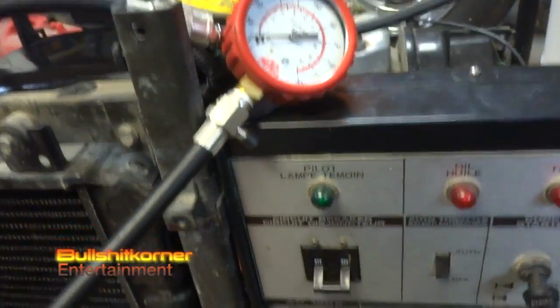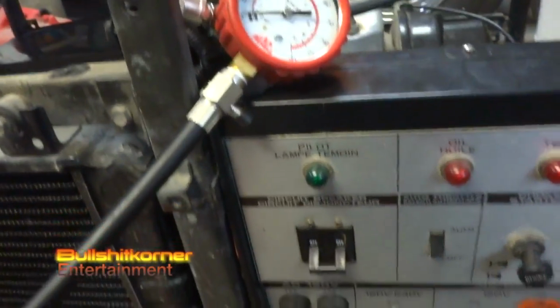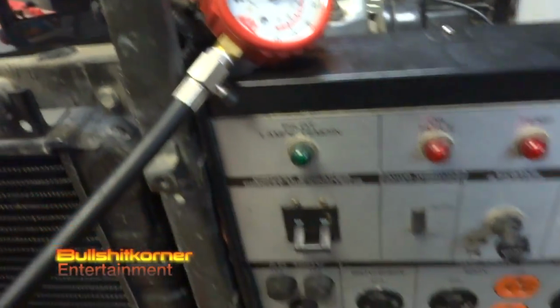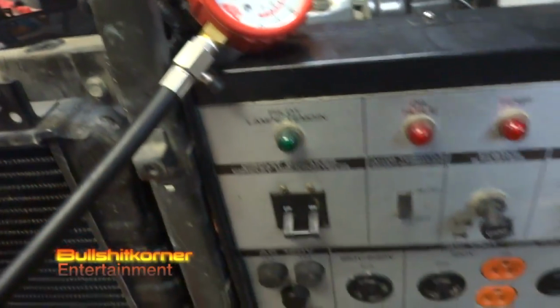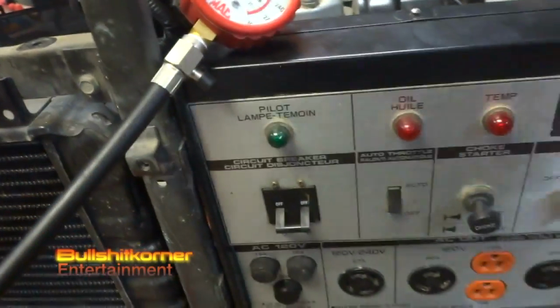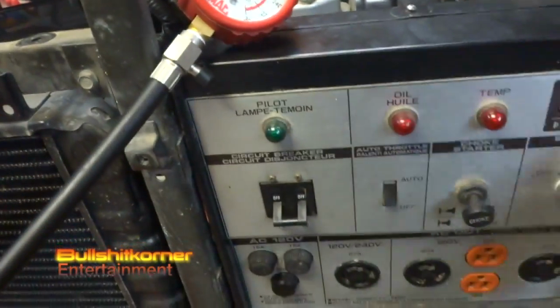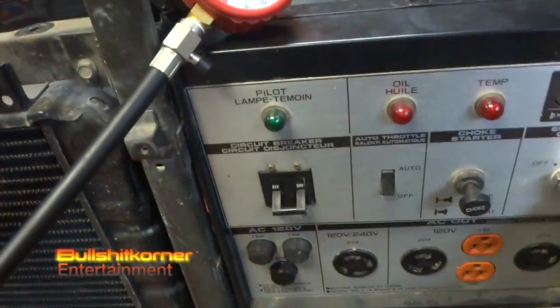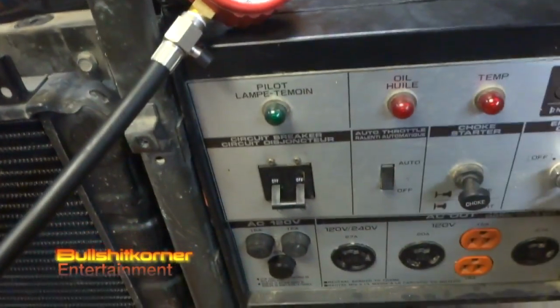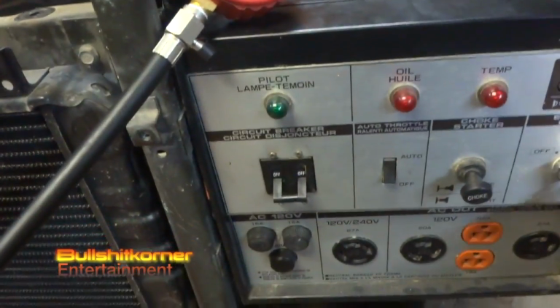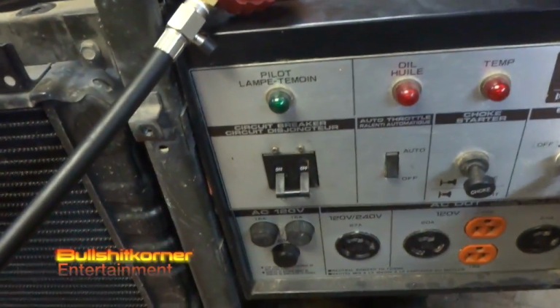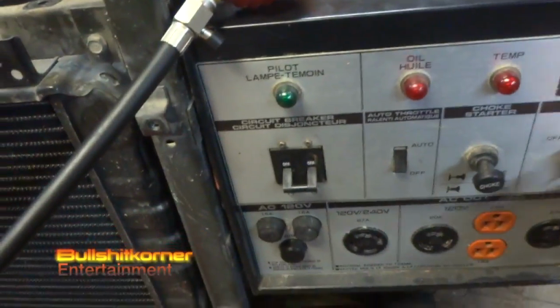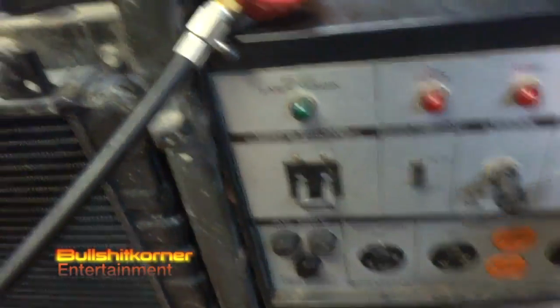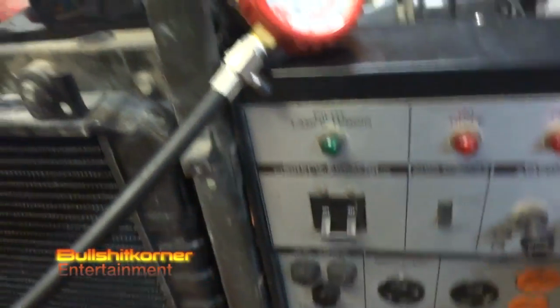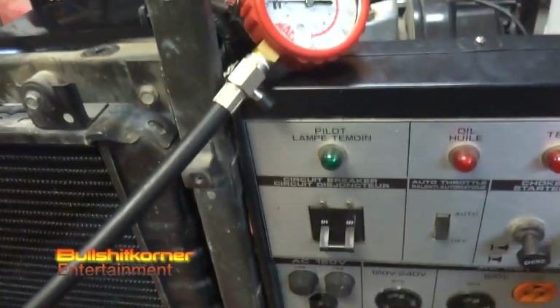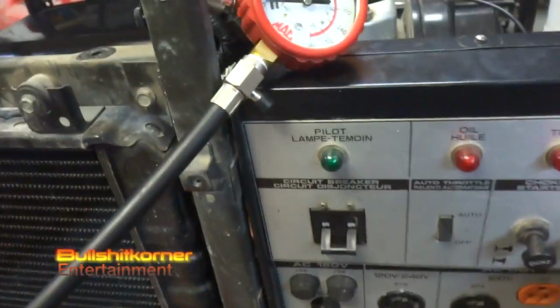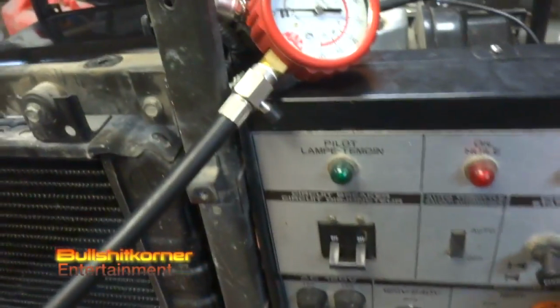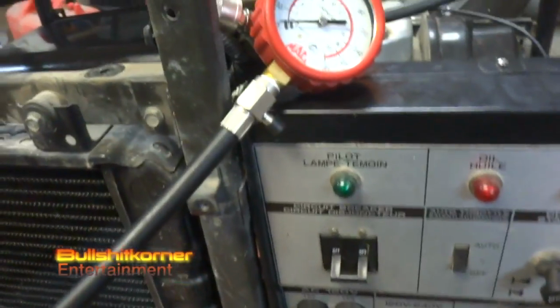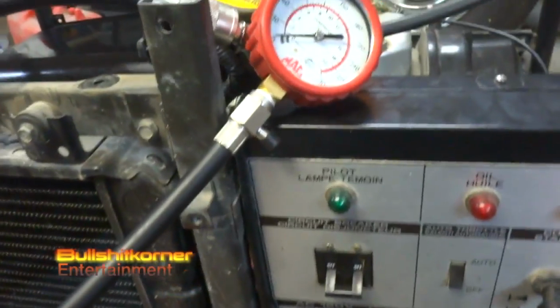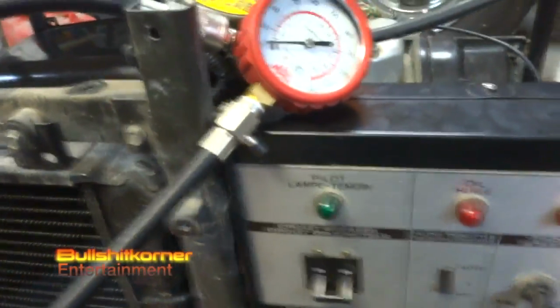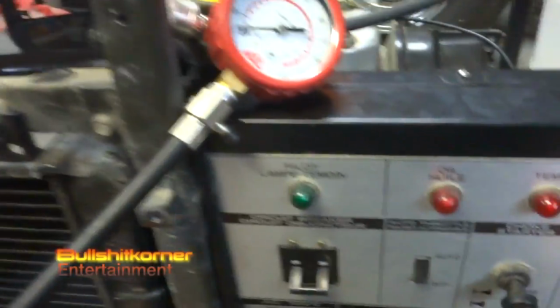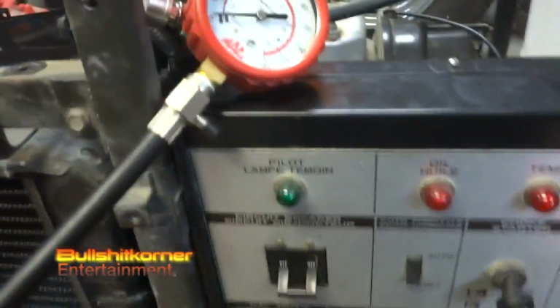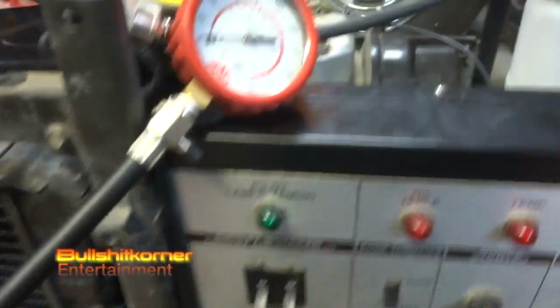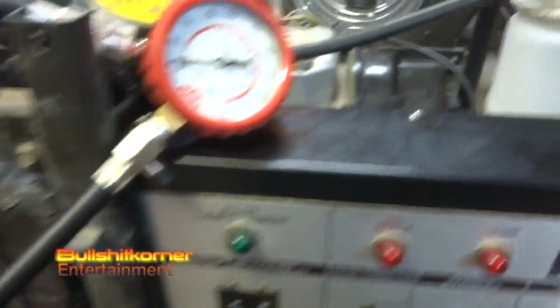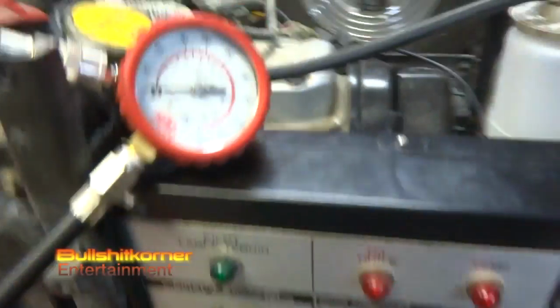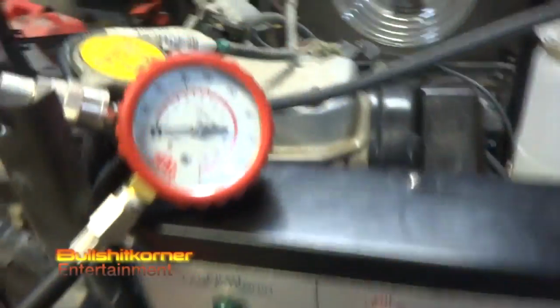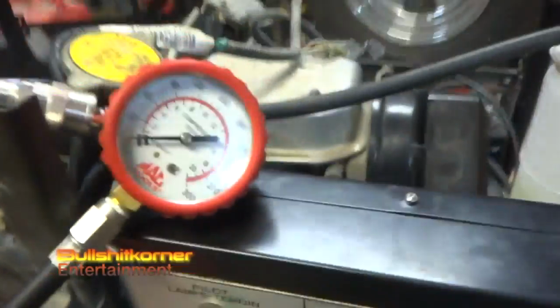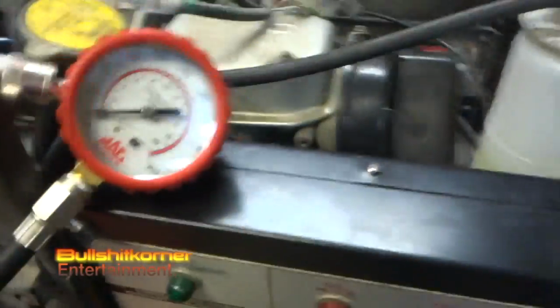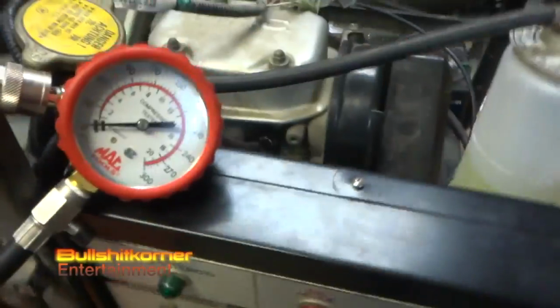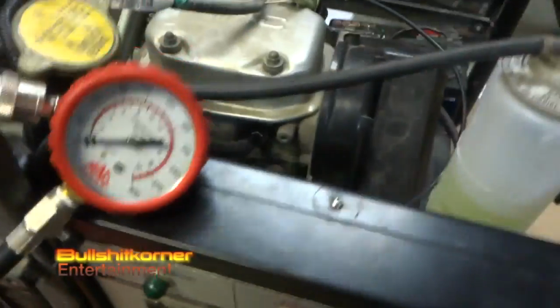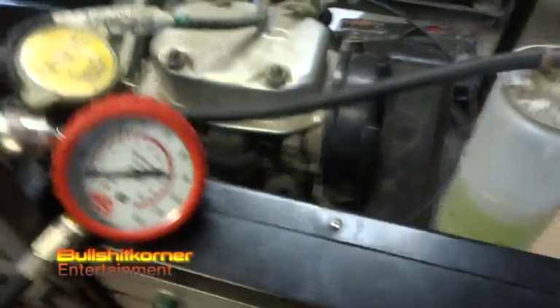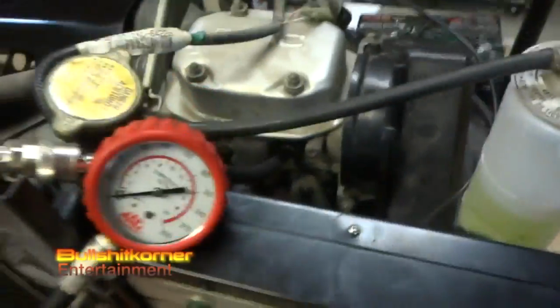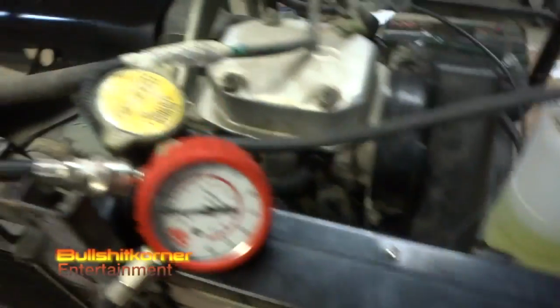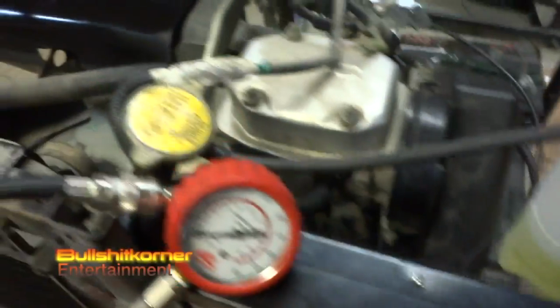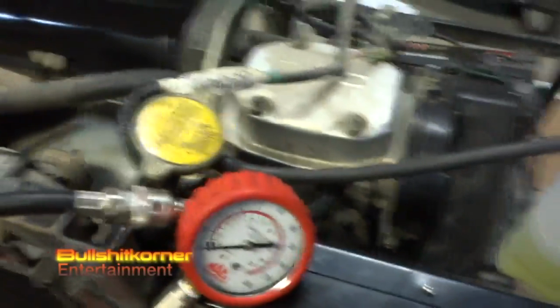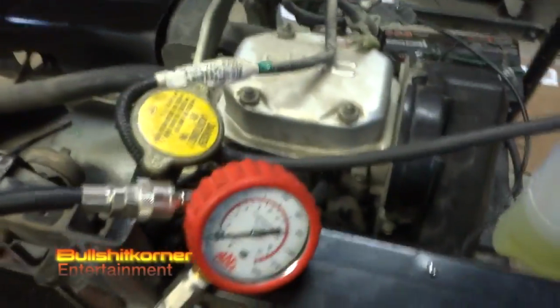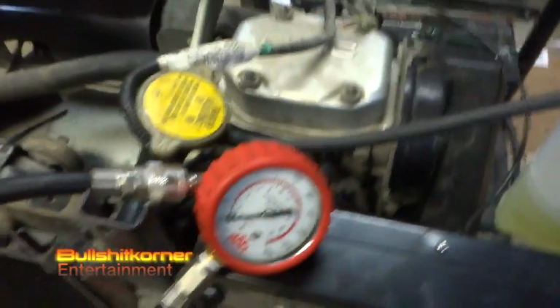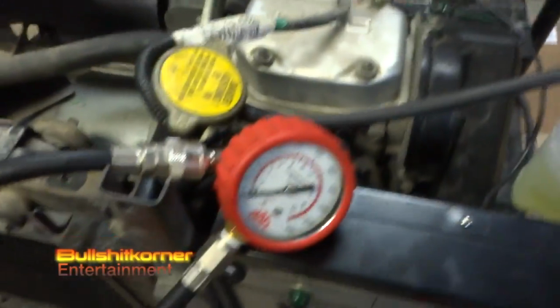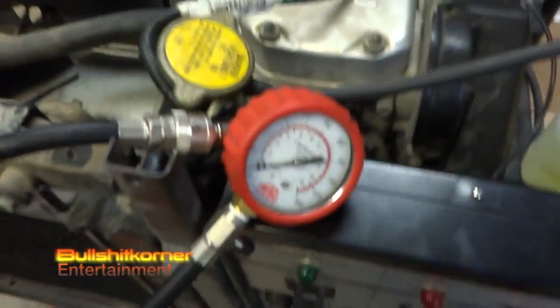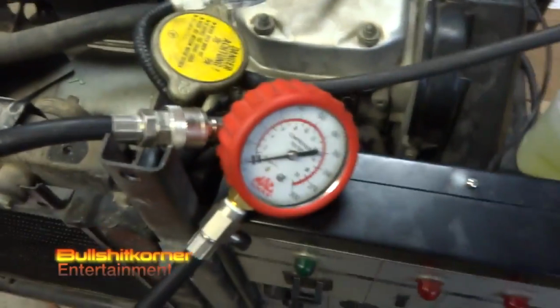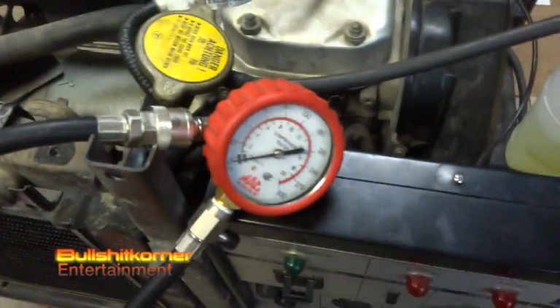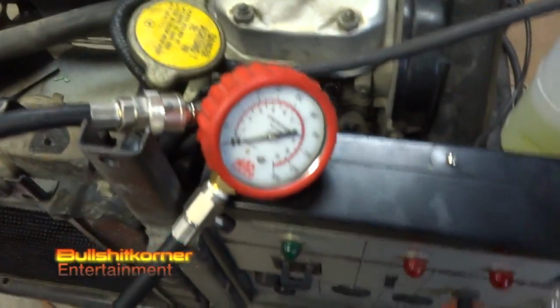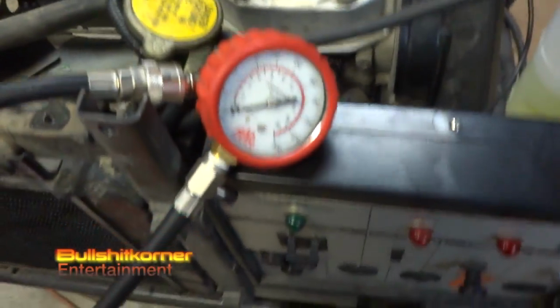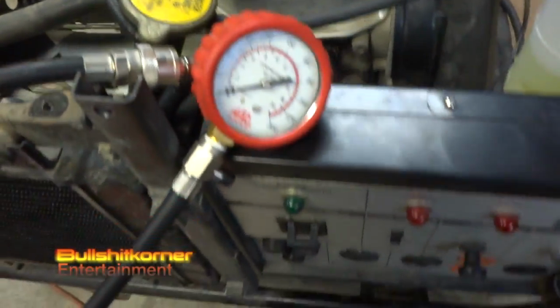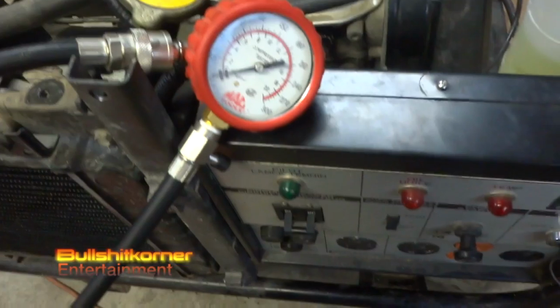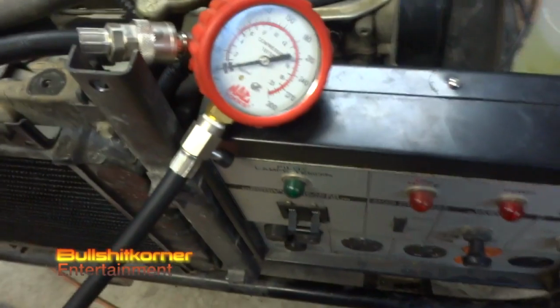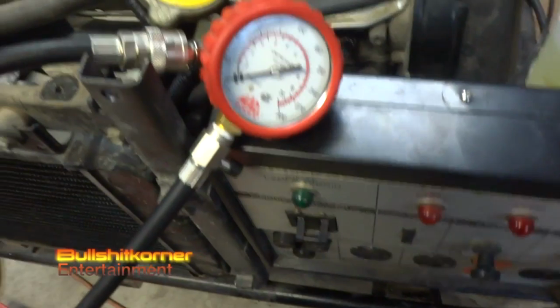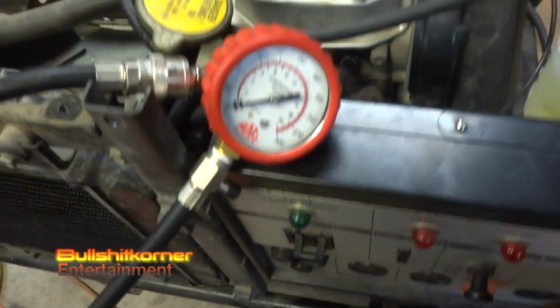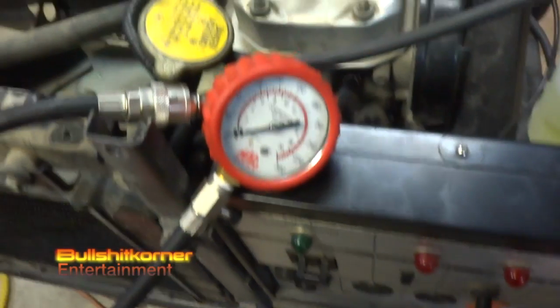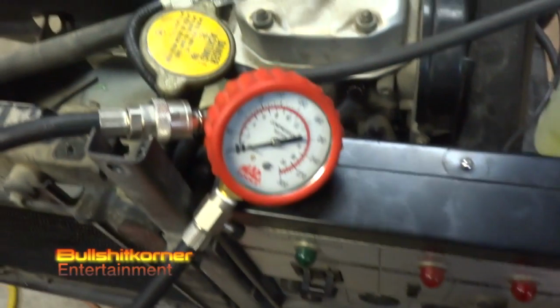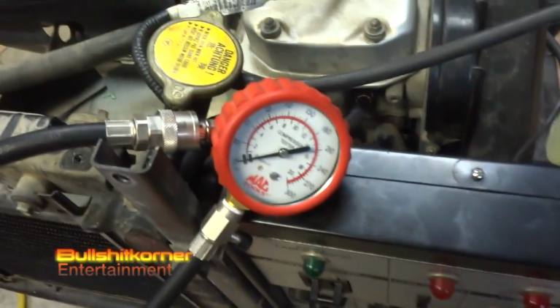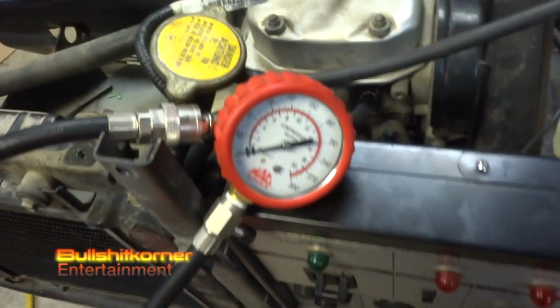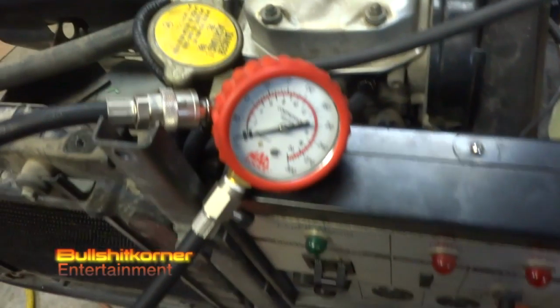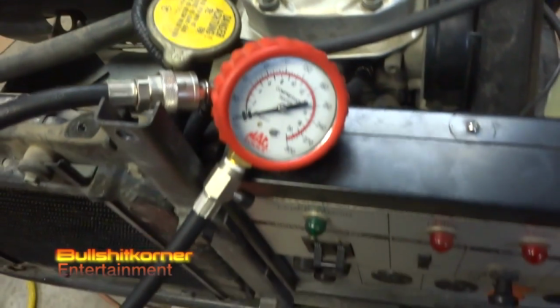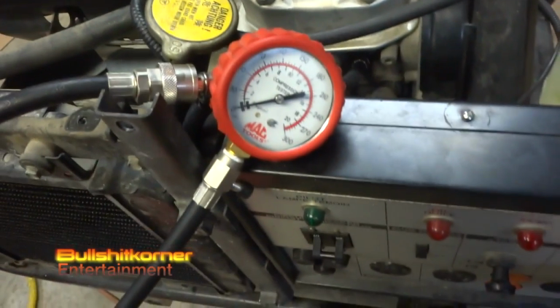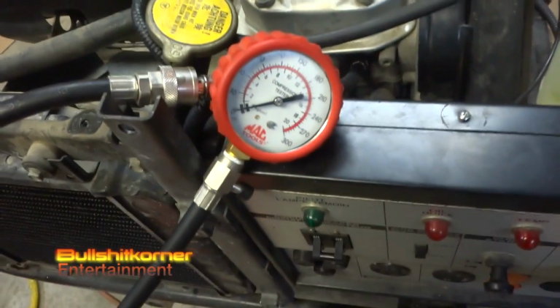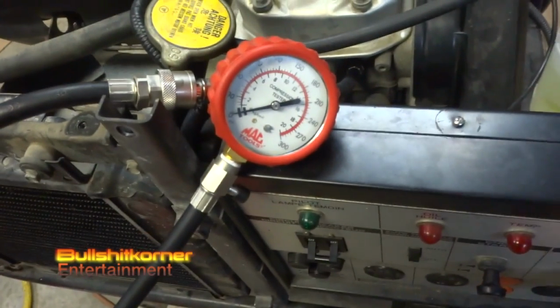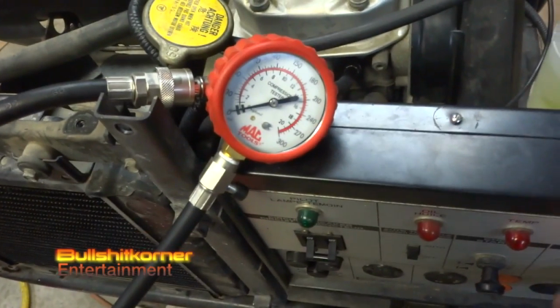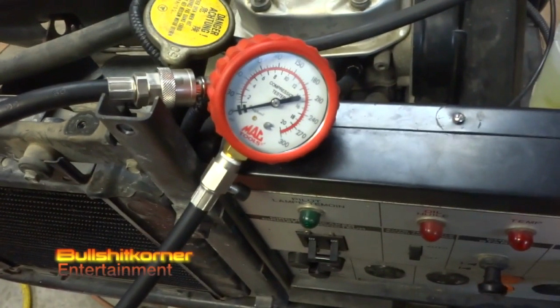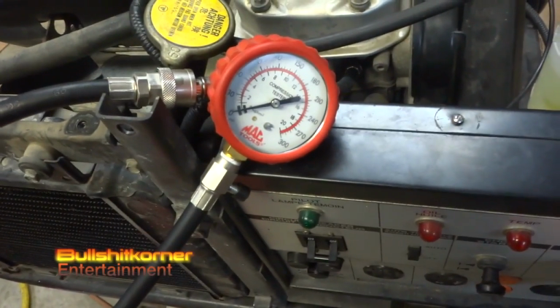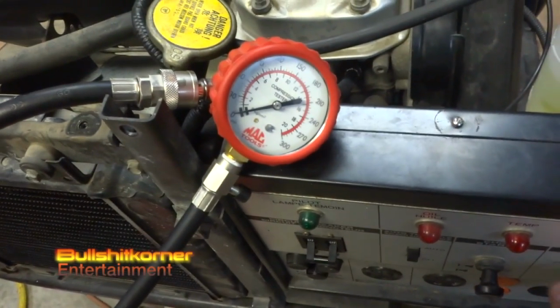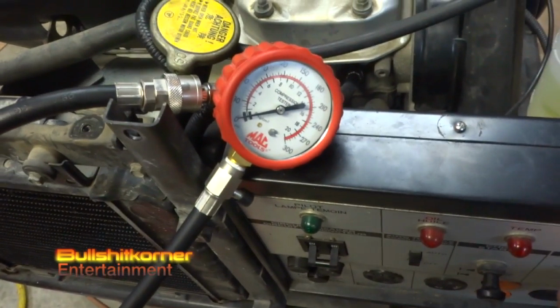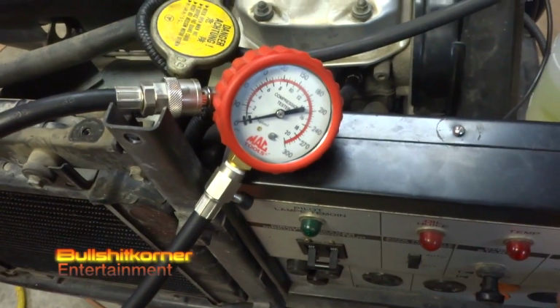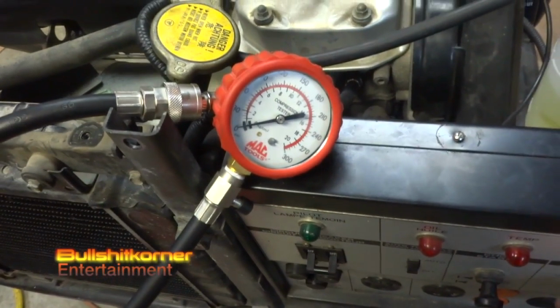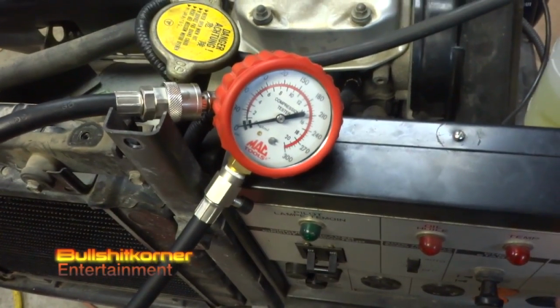I'm just kind of farting around today, so we're gonna be adjusting the valves, gonna be changing the plugs. But I might as well check what kind of compression we got in this old girl.